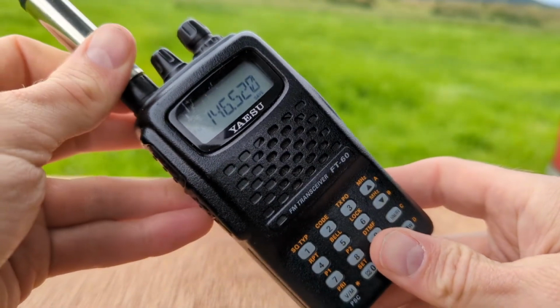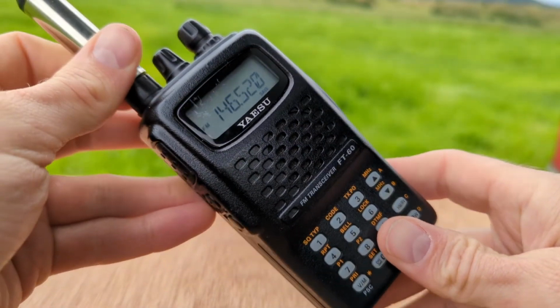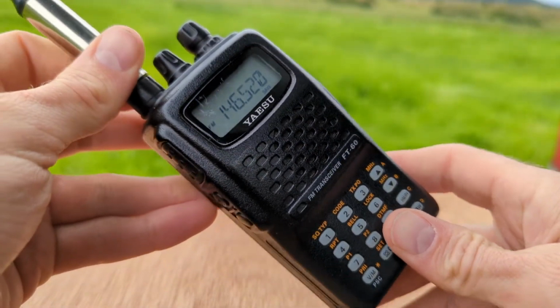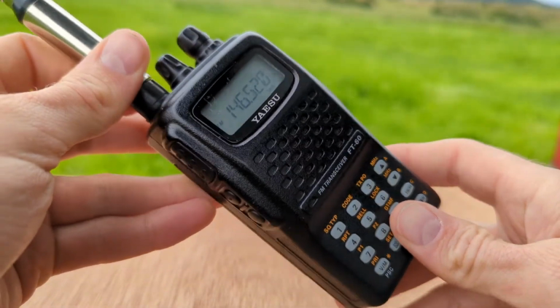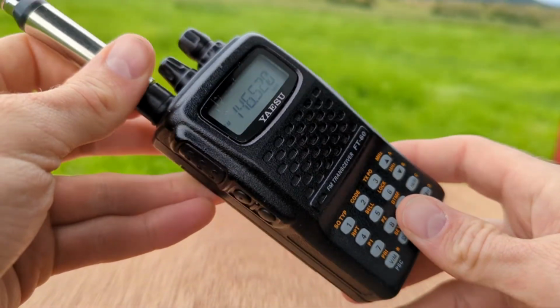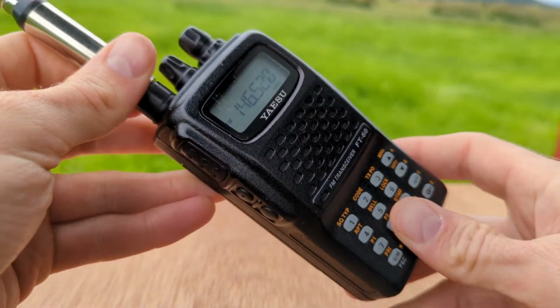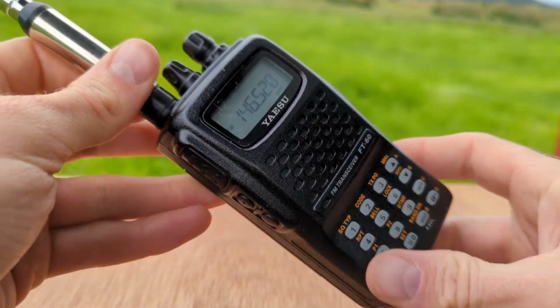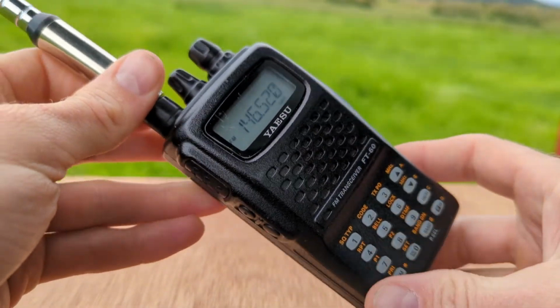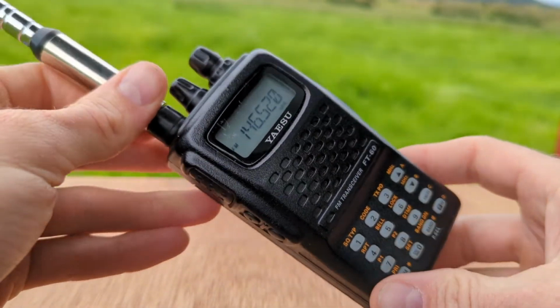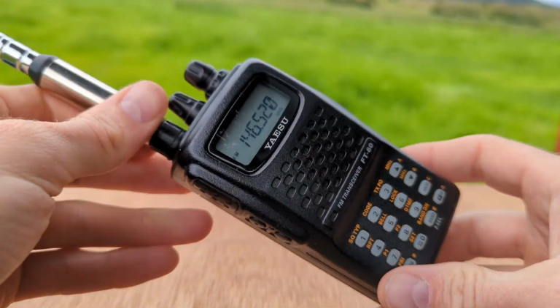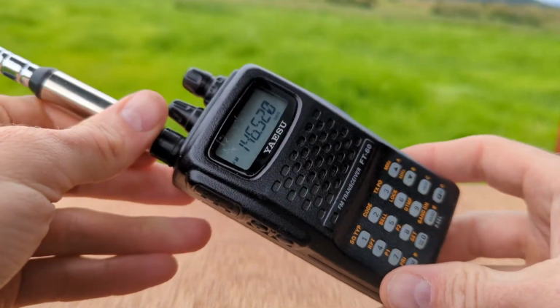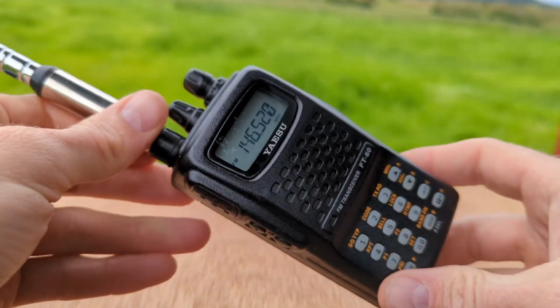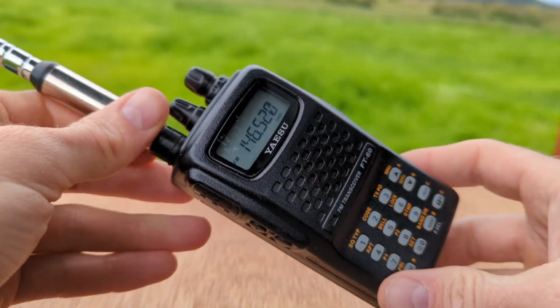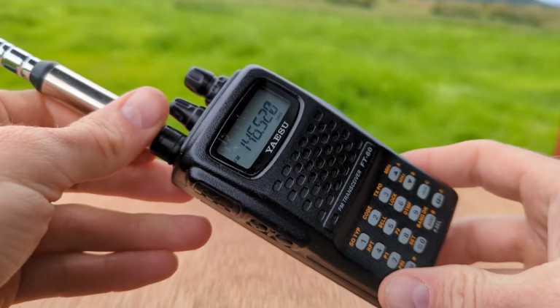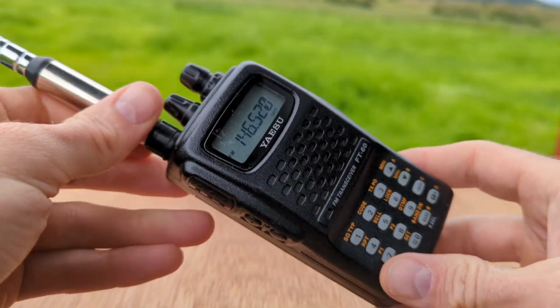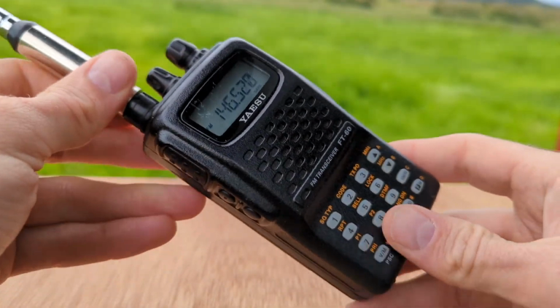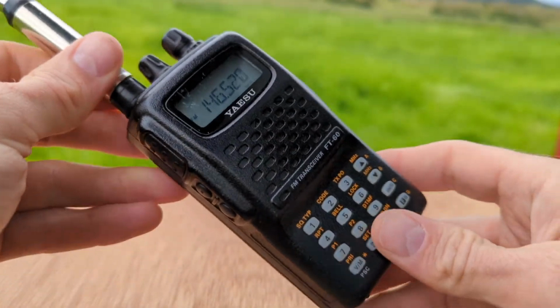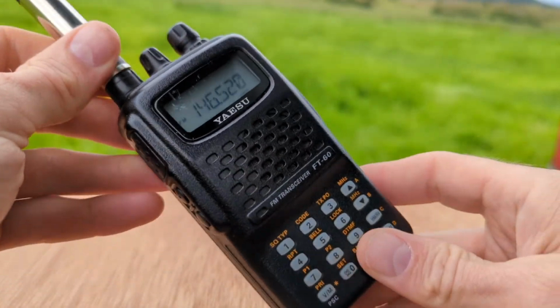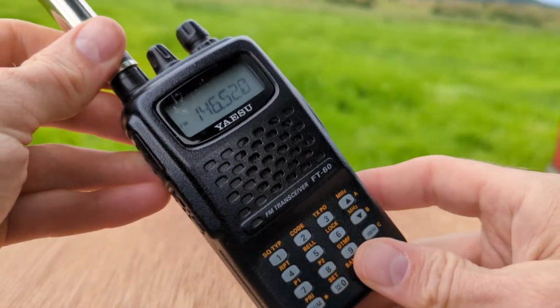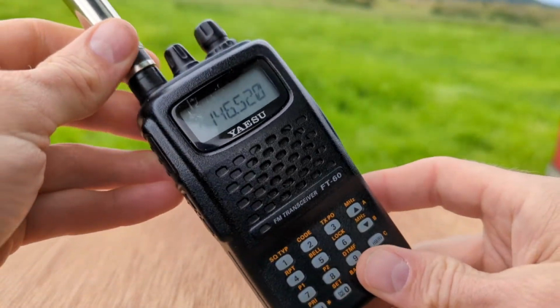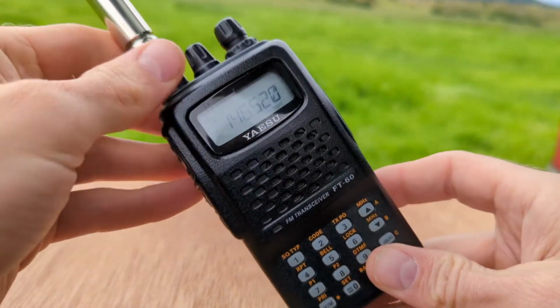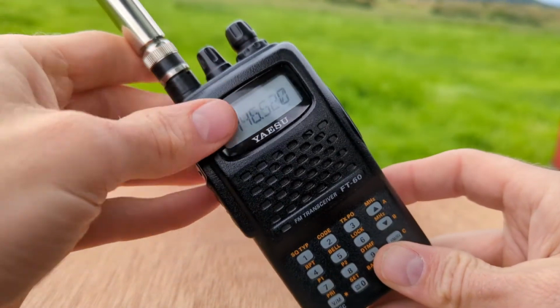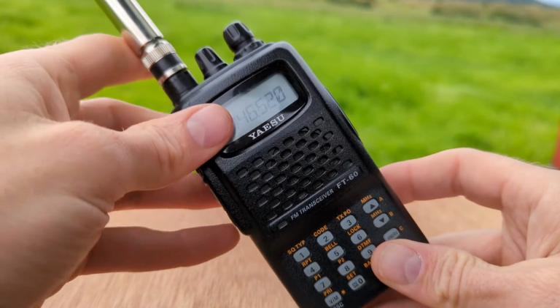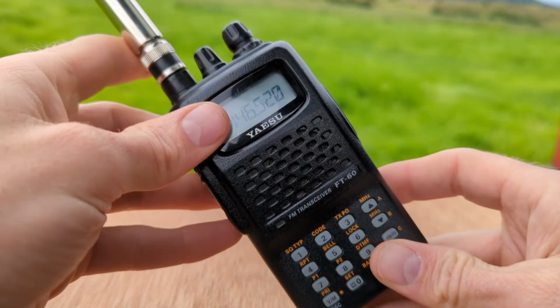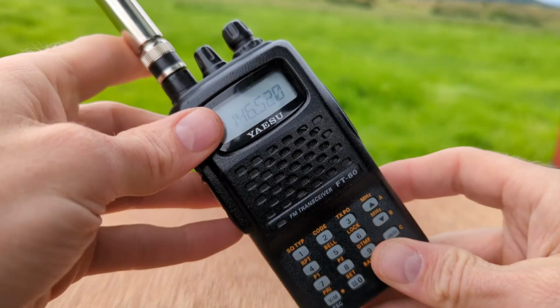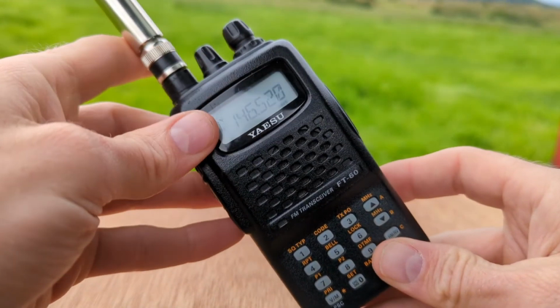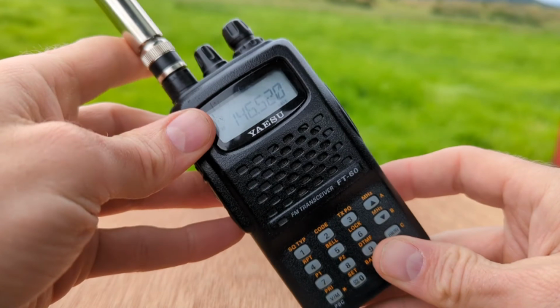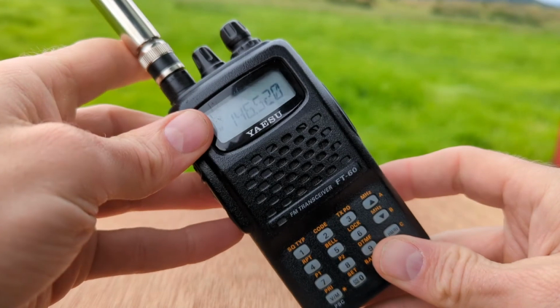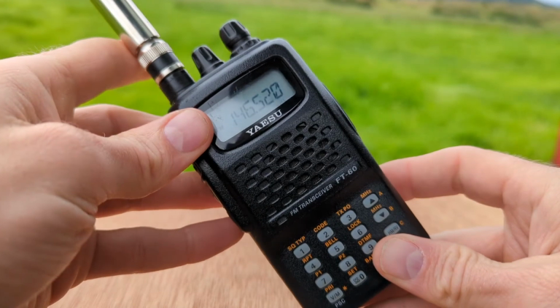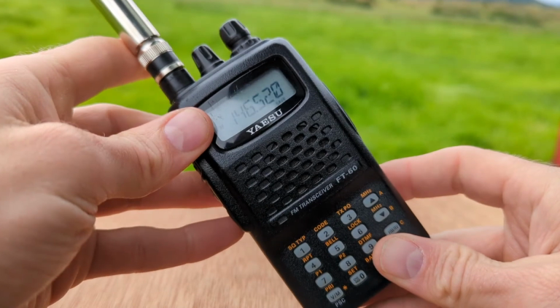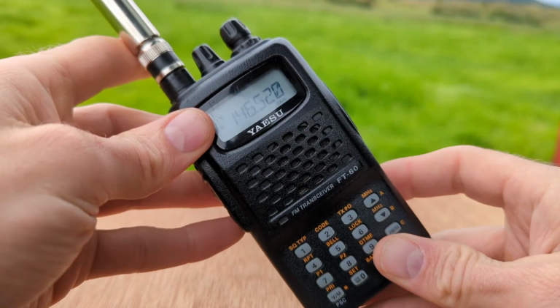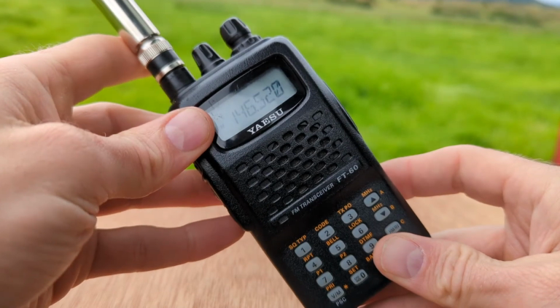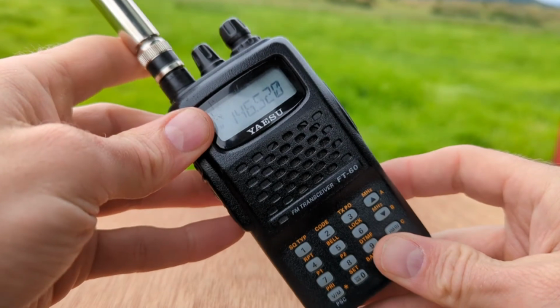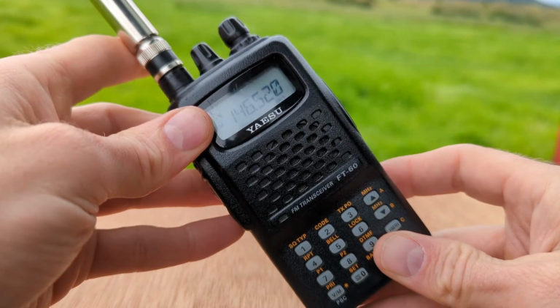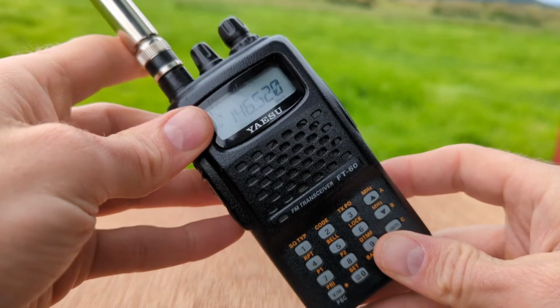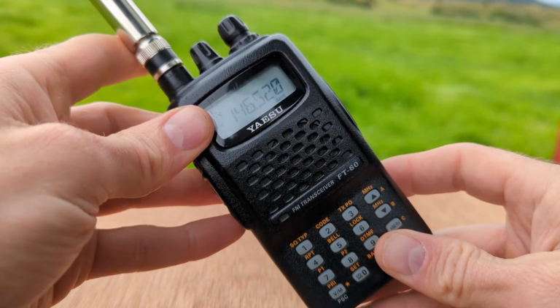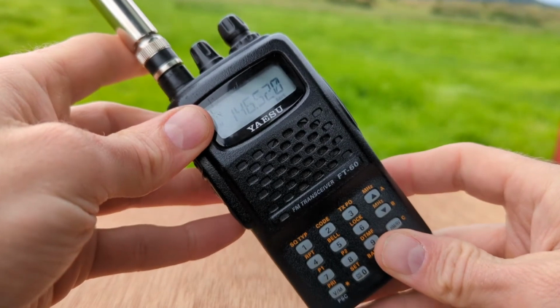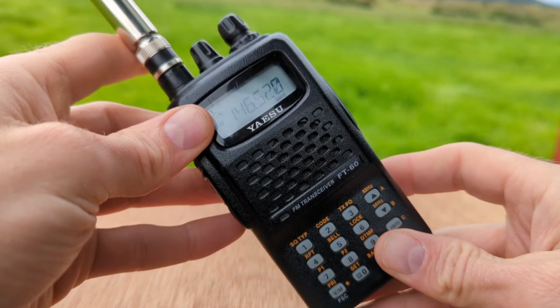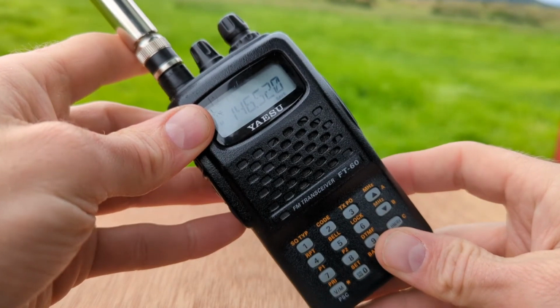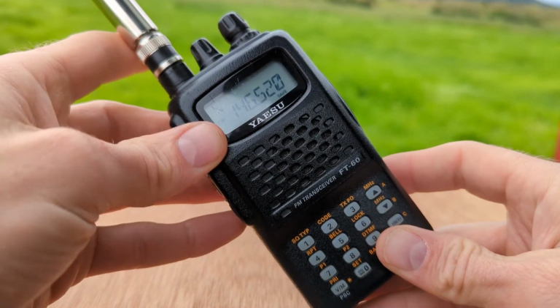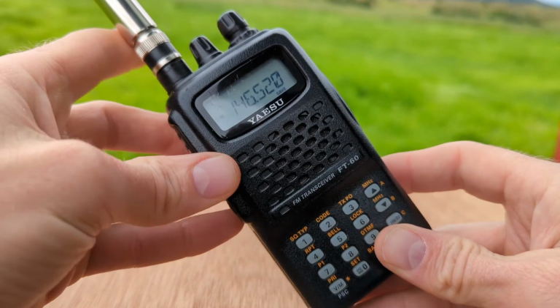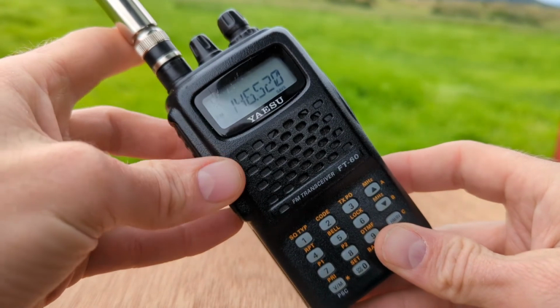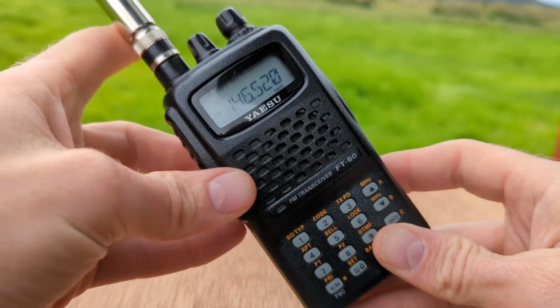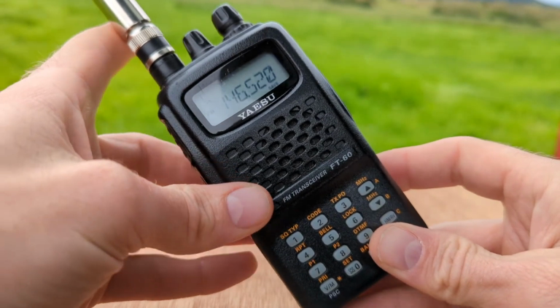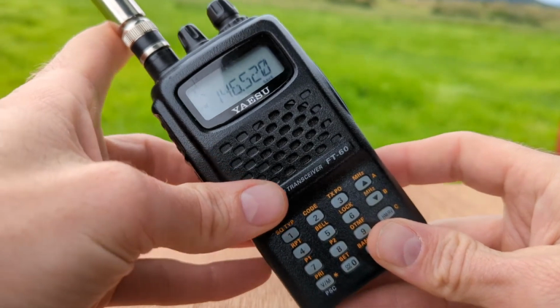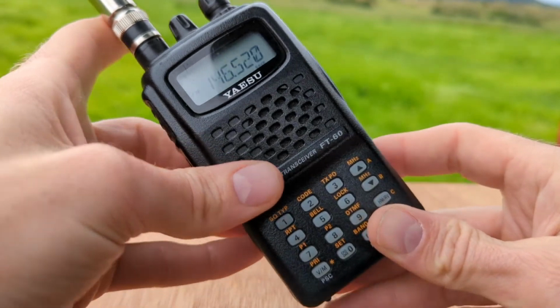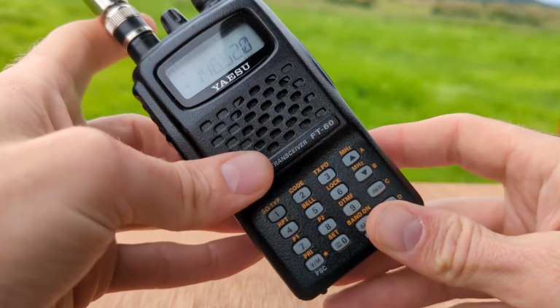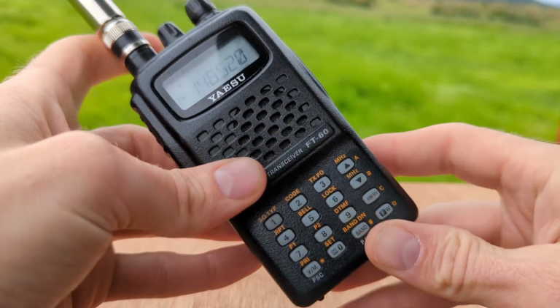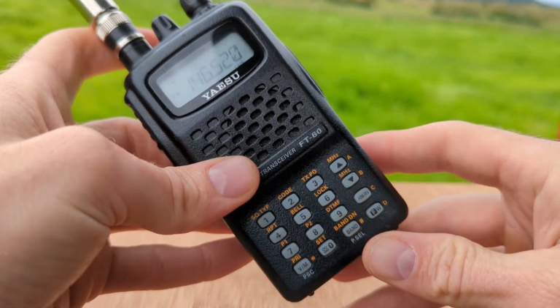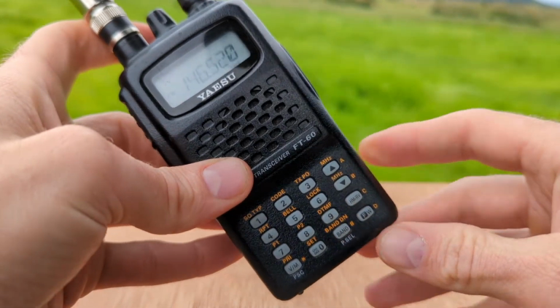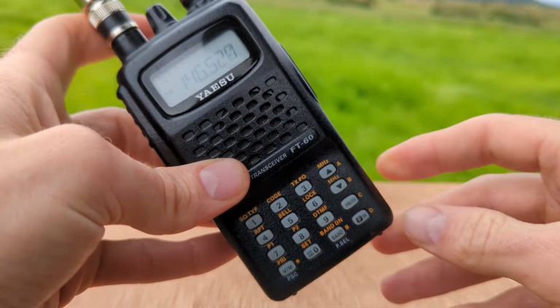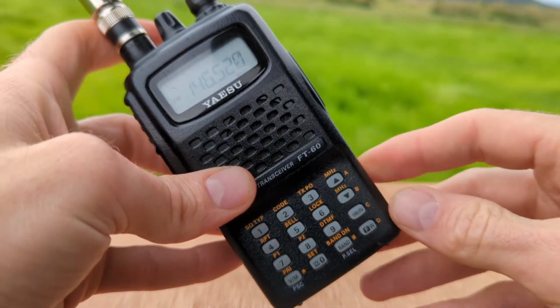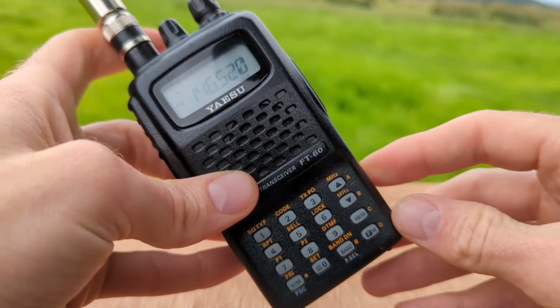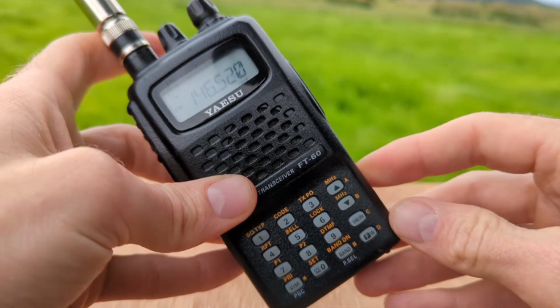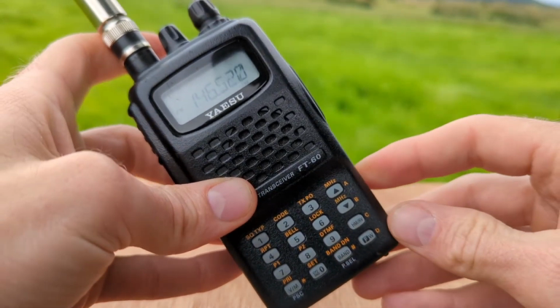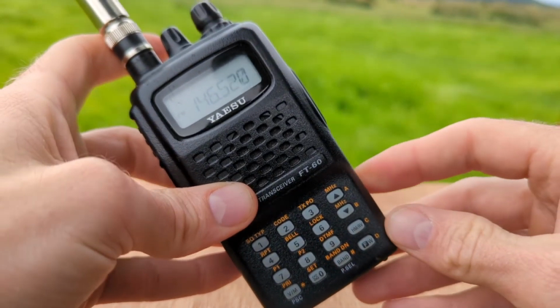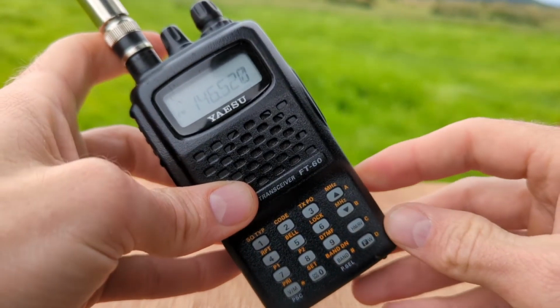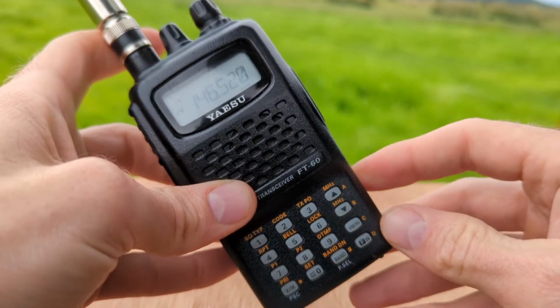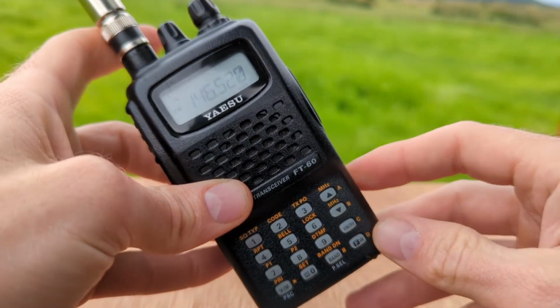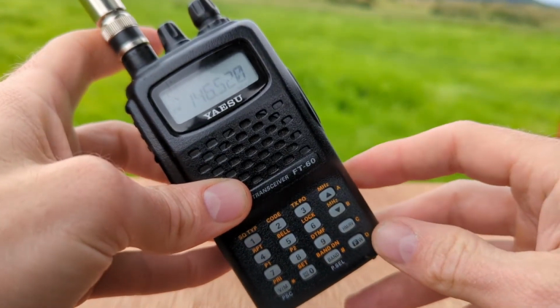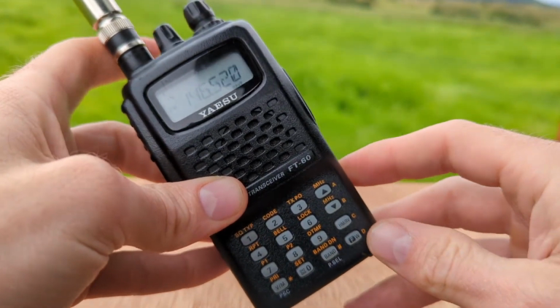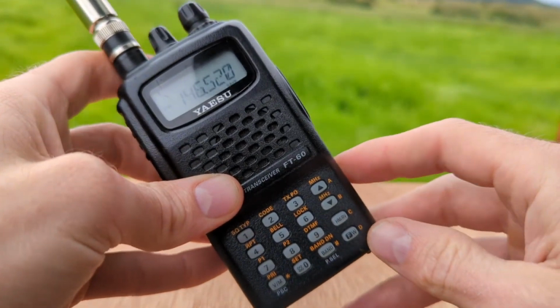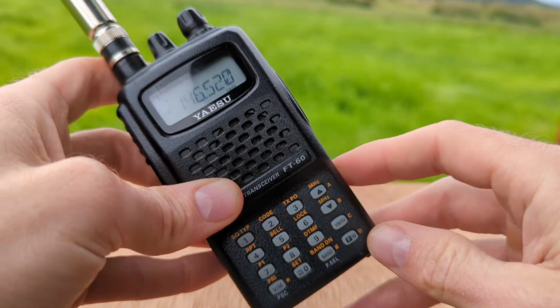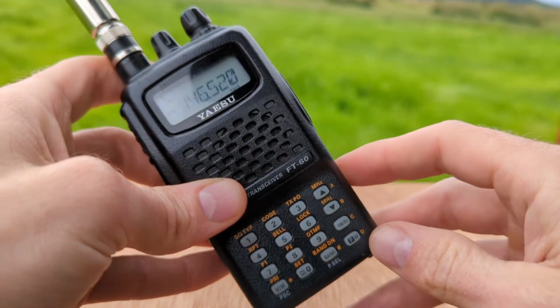Hey, TimN7KOM here and welcome back to another Yaesu FT60R video. Today we are talking about scanning.